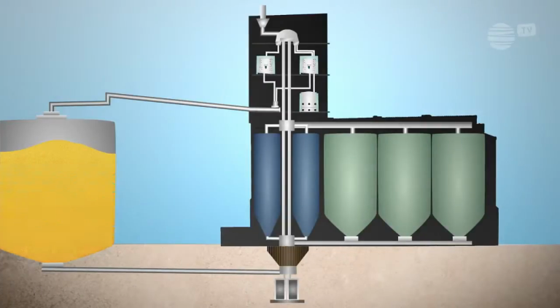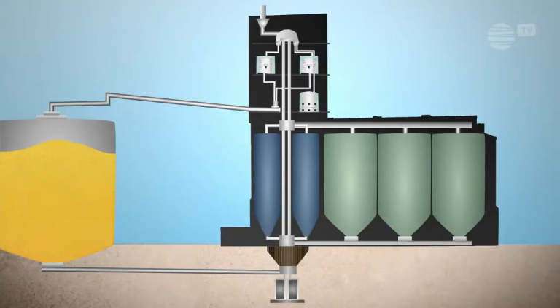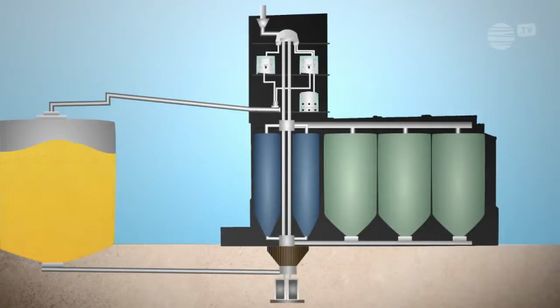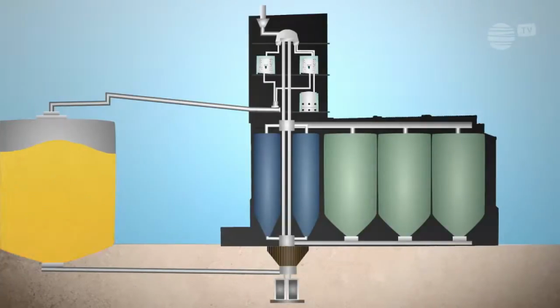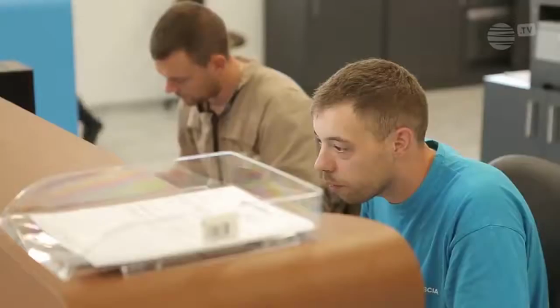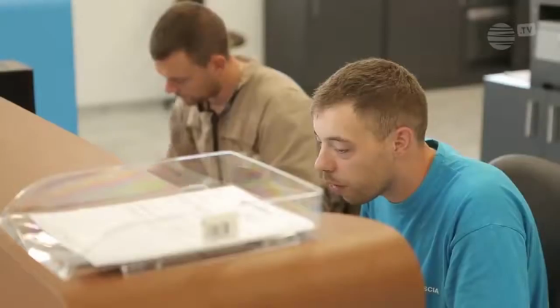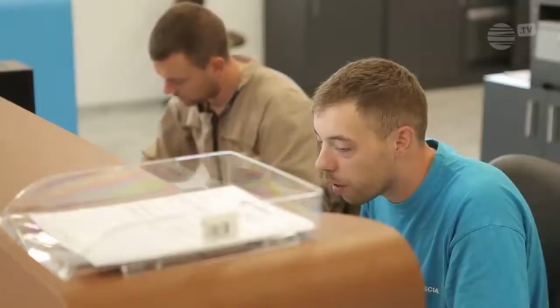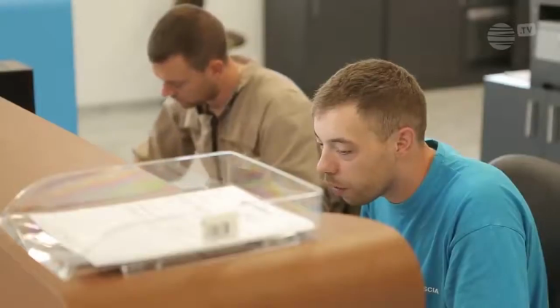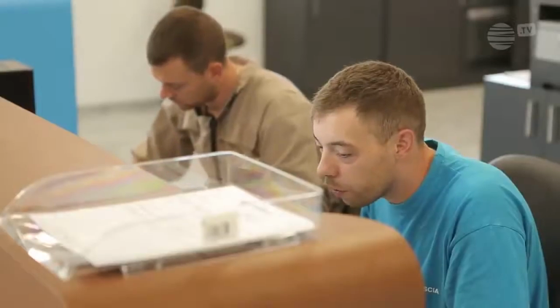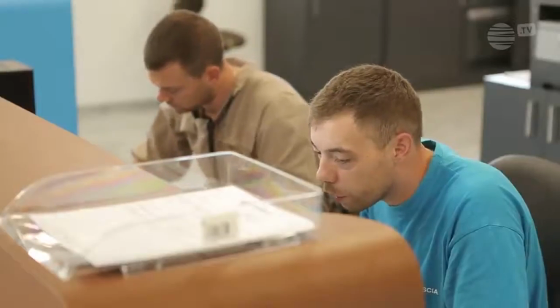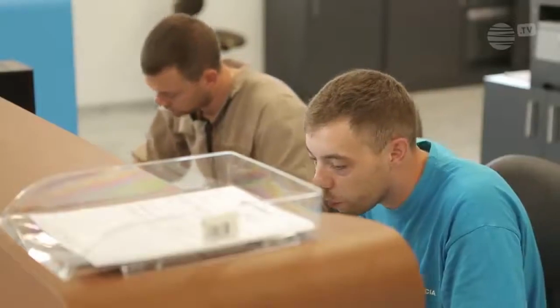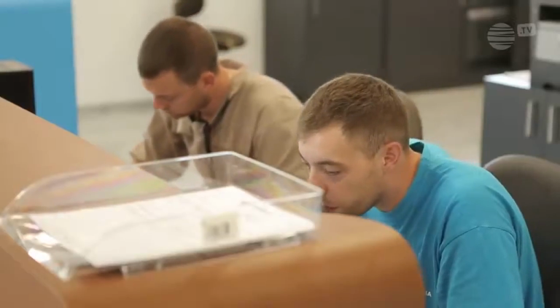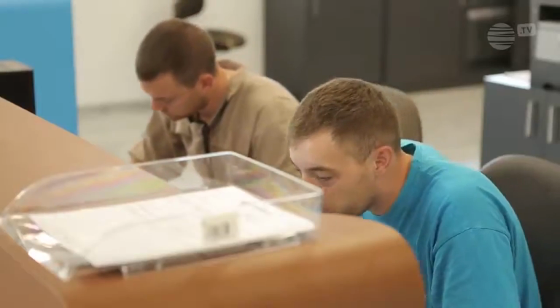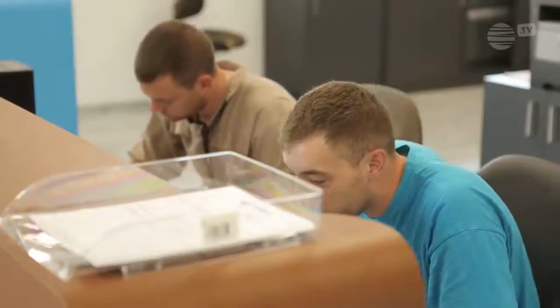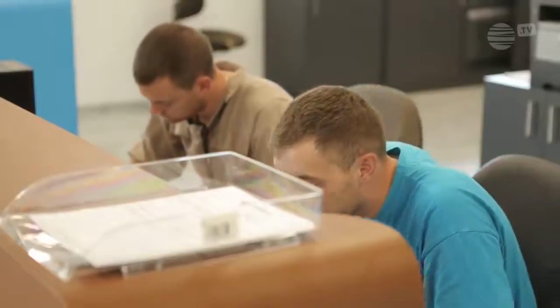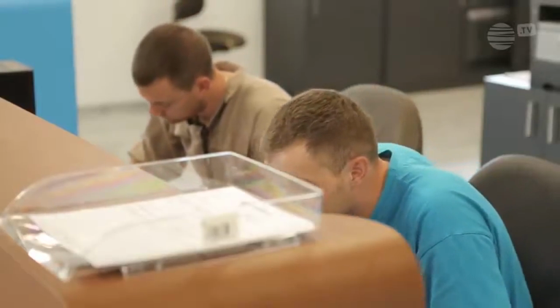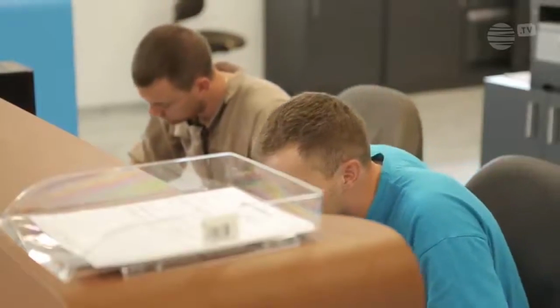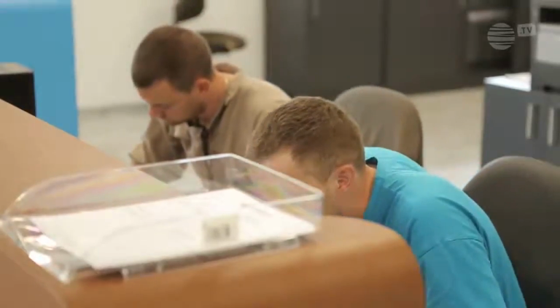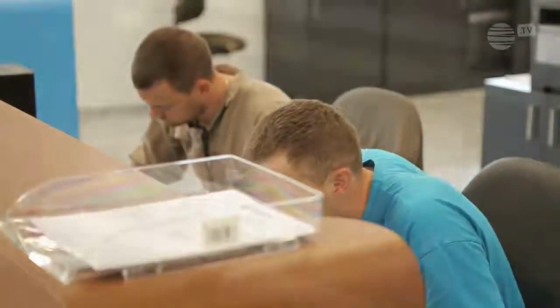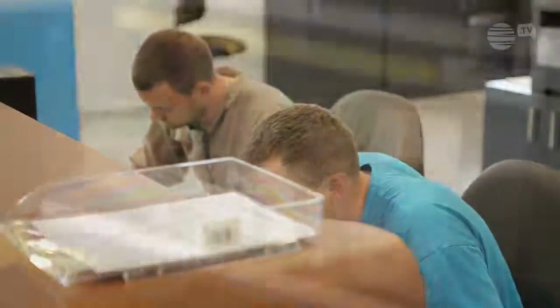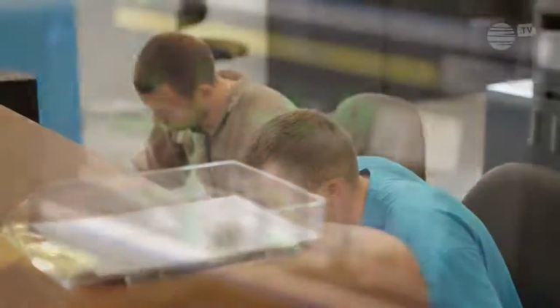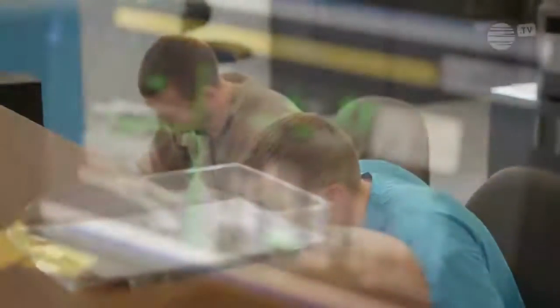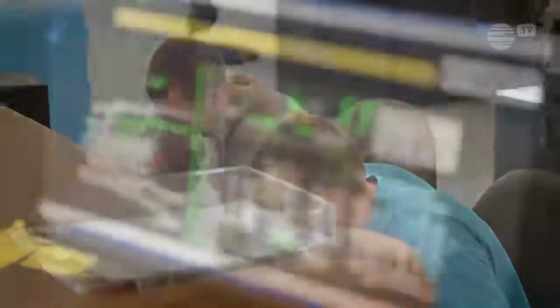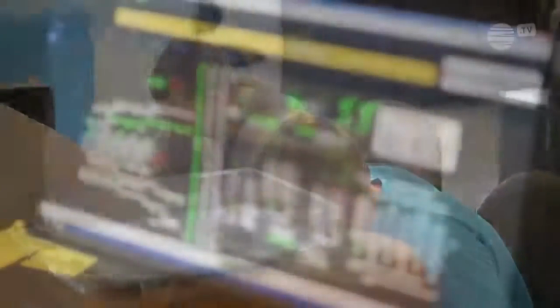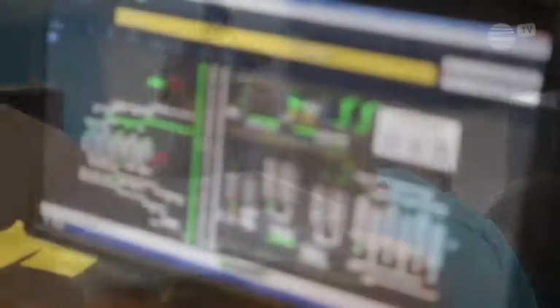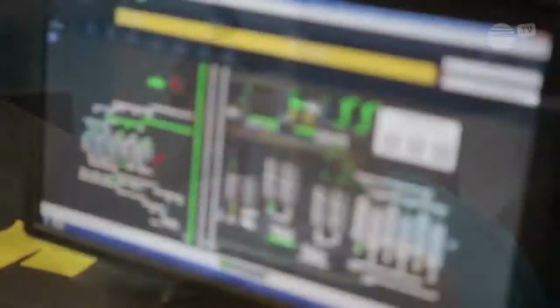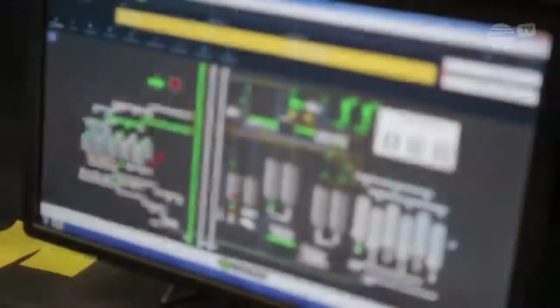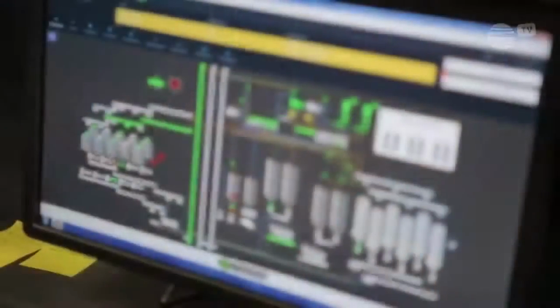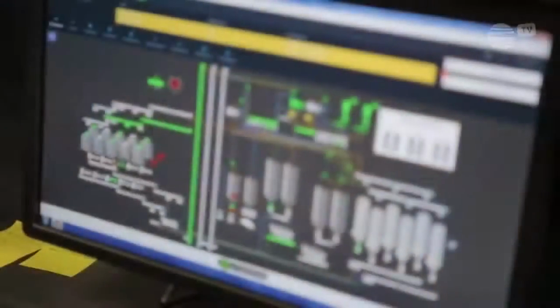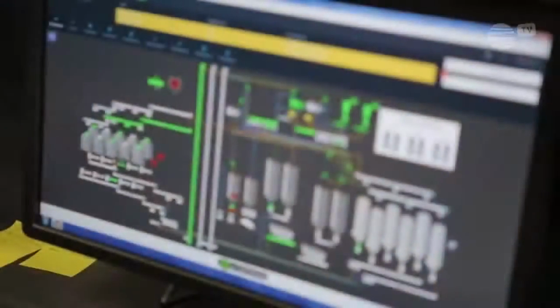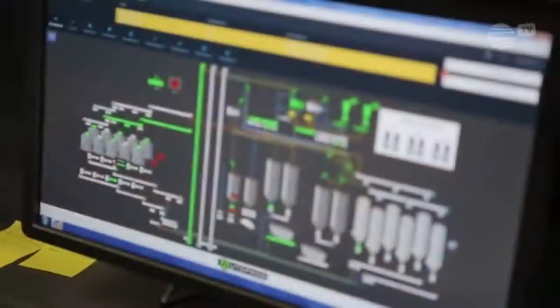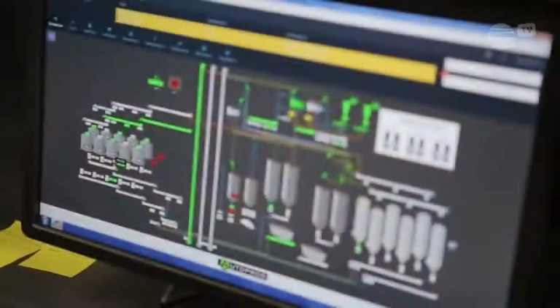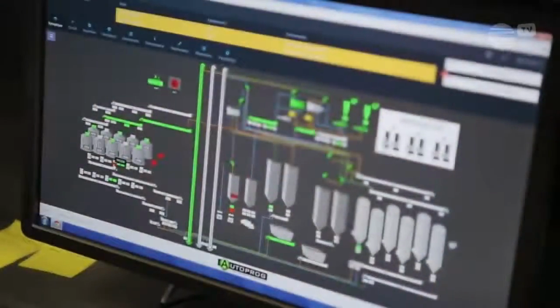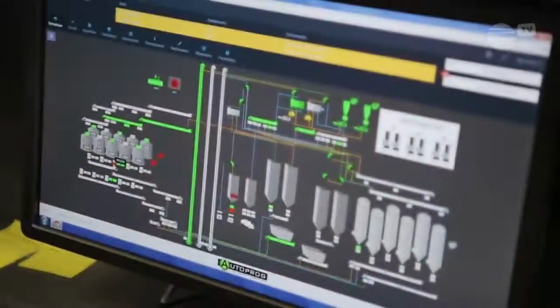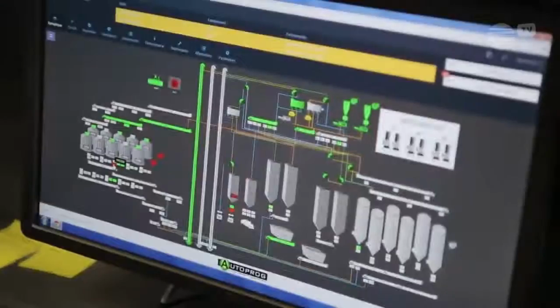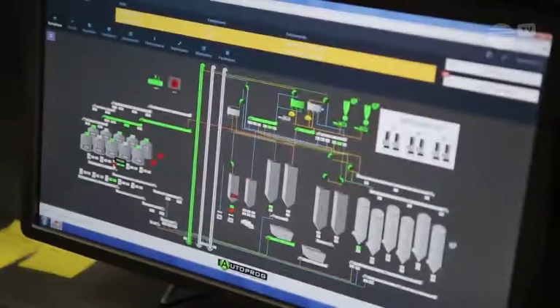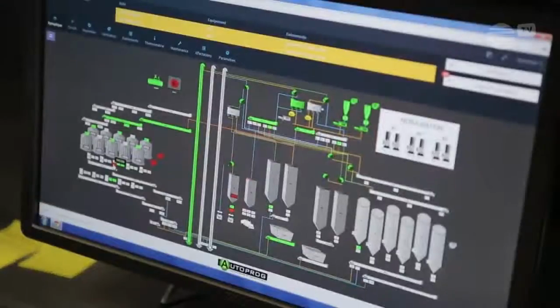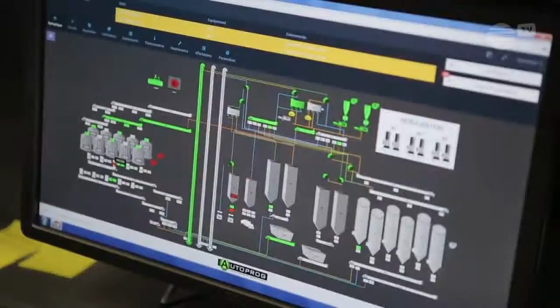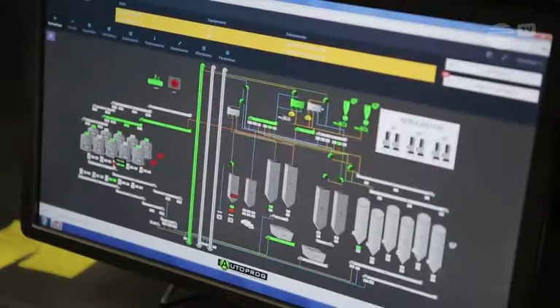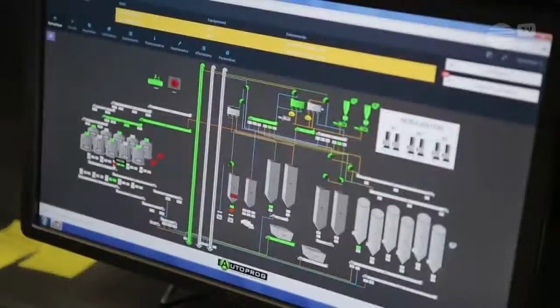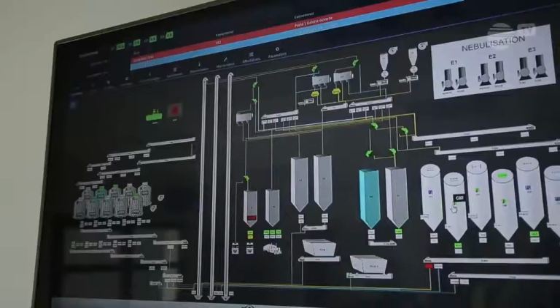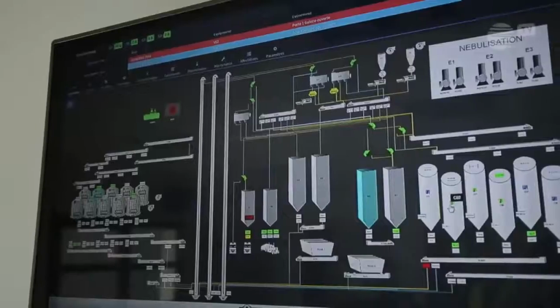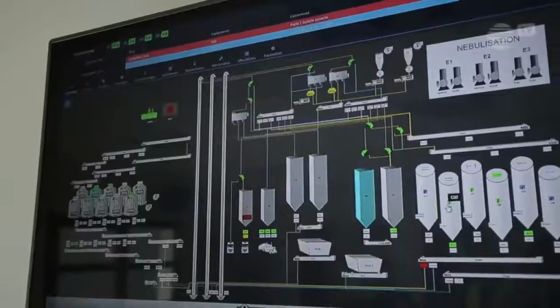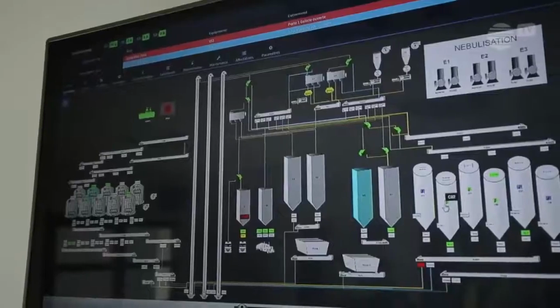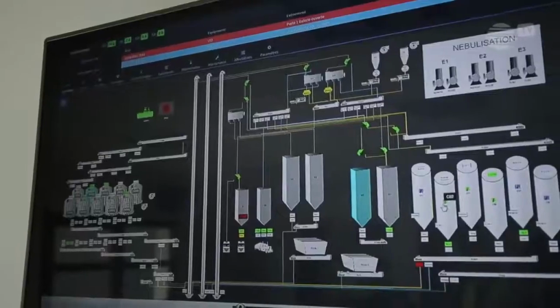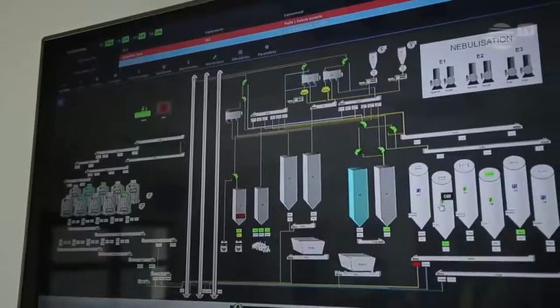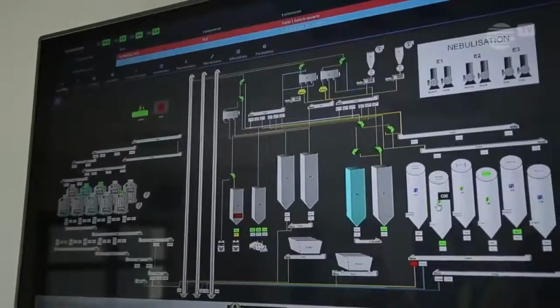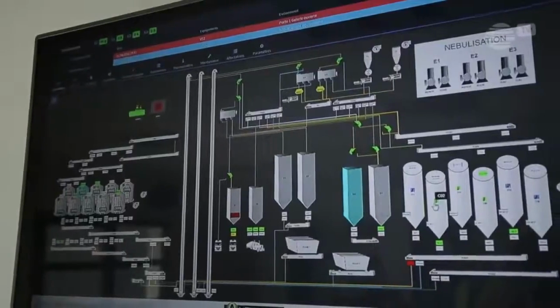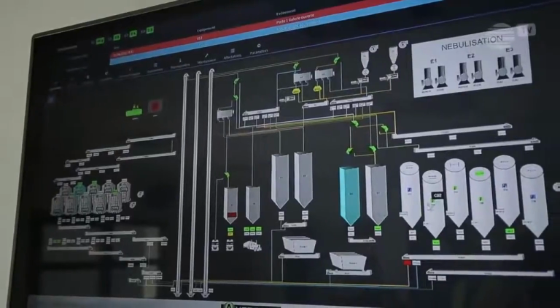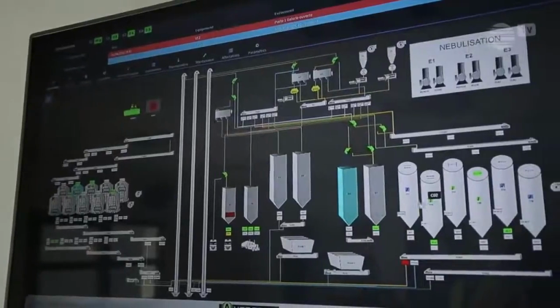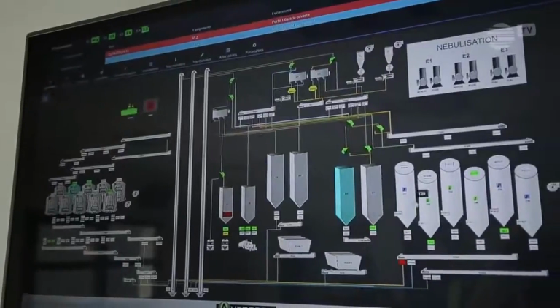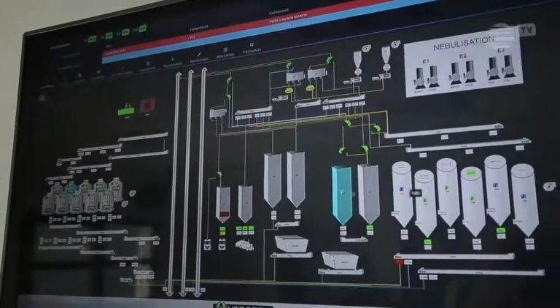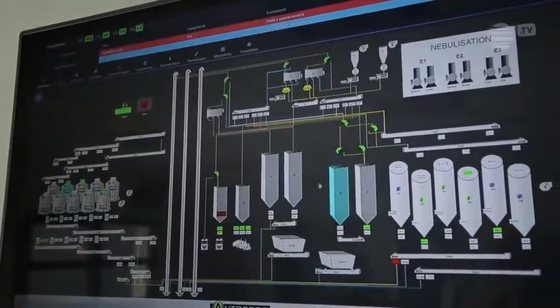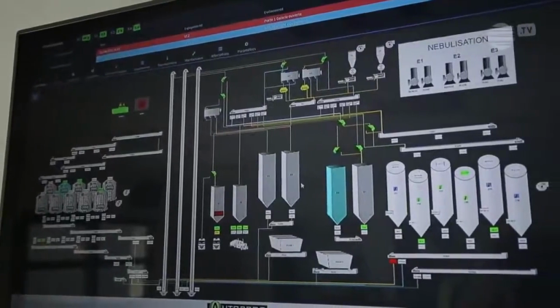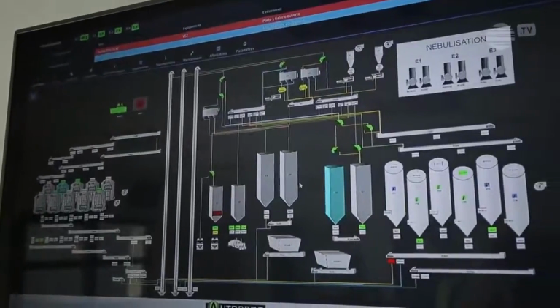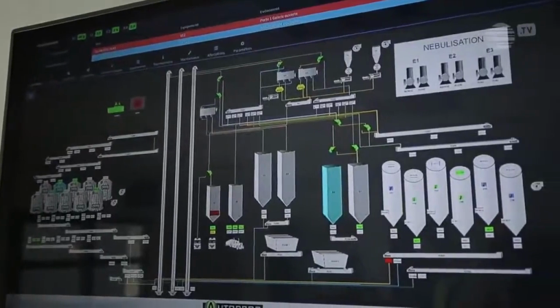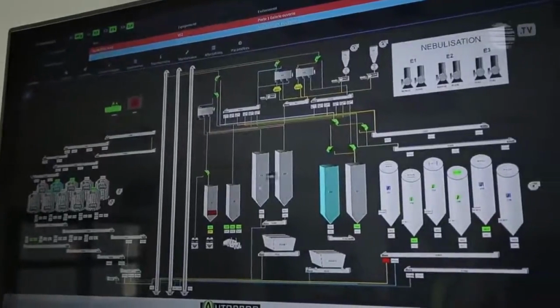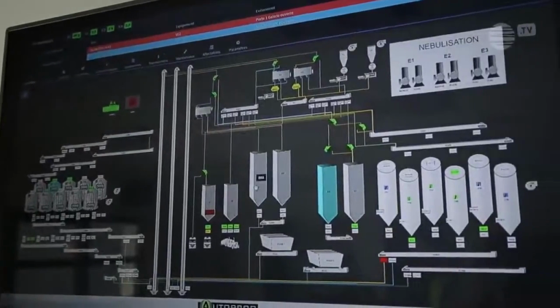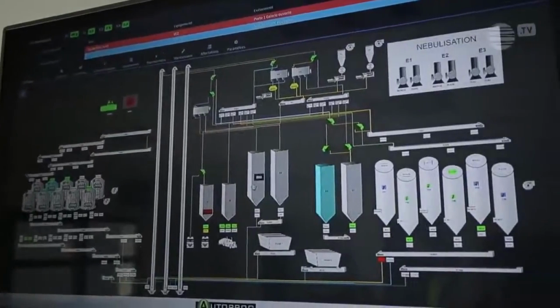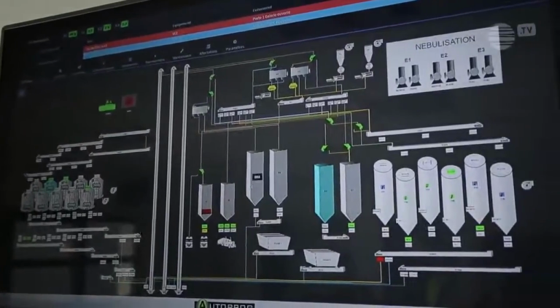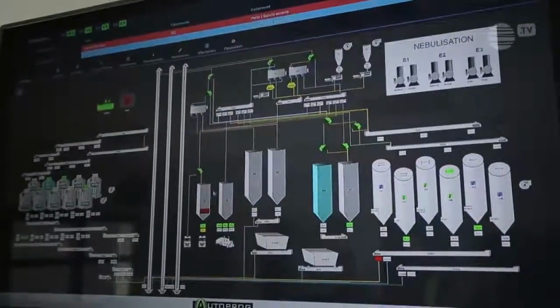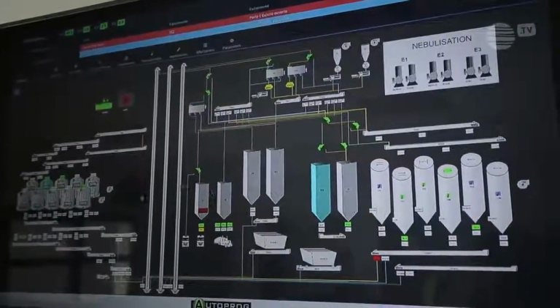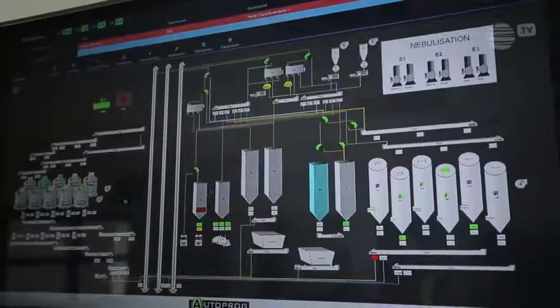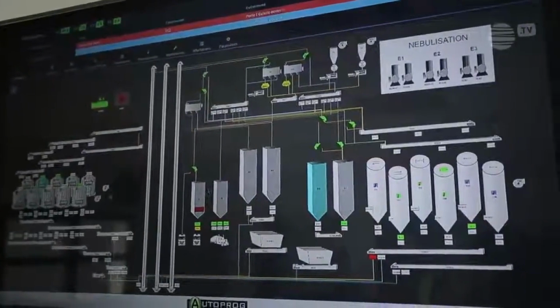From the control post, the silo manager coordinates operations and monitors storage conditions.